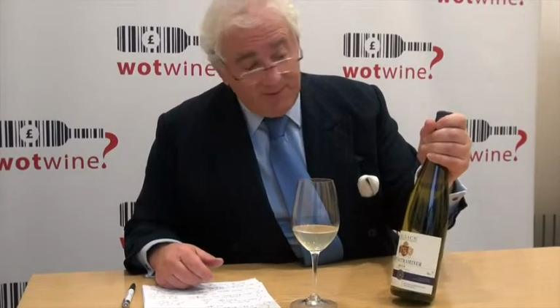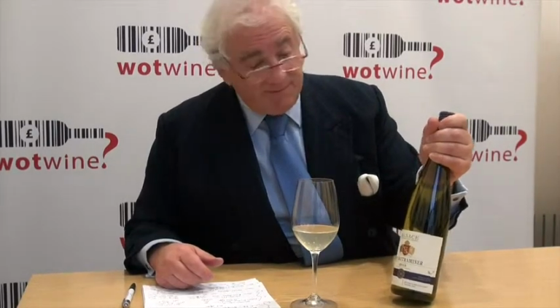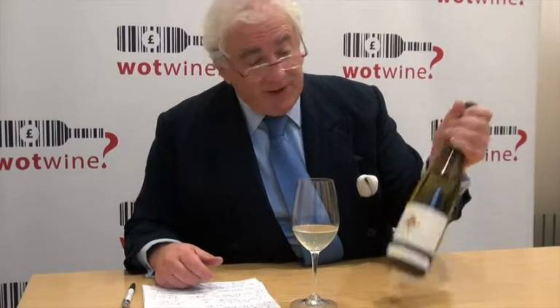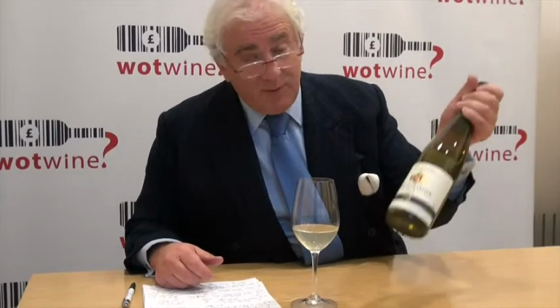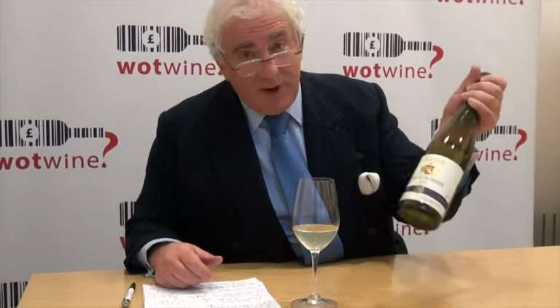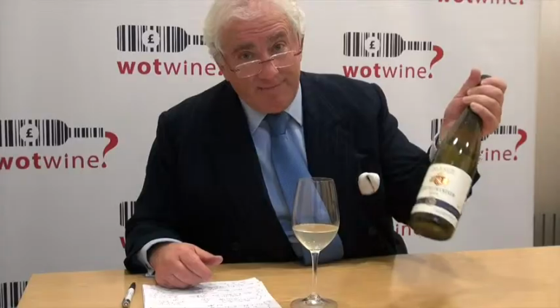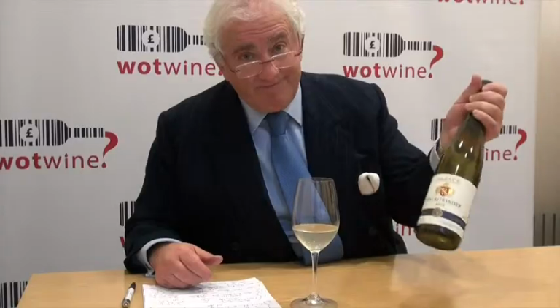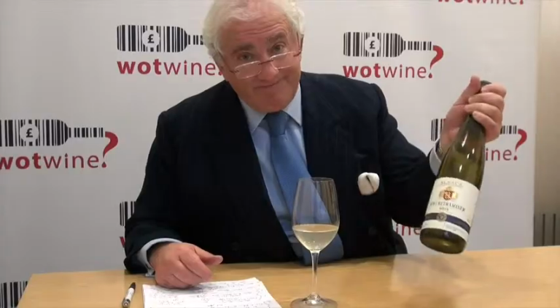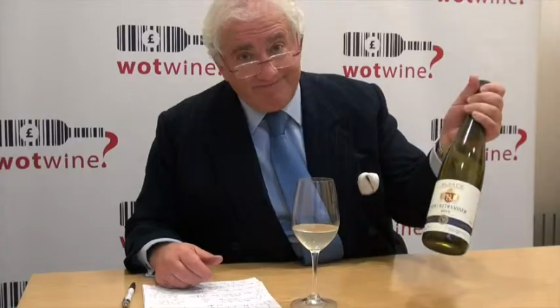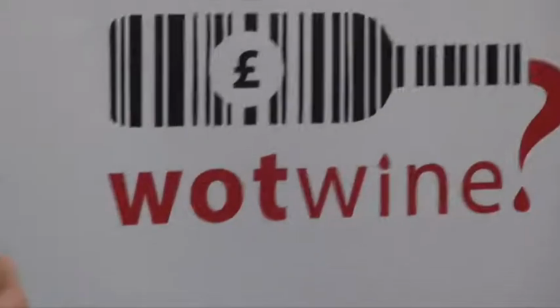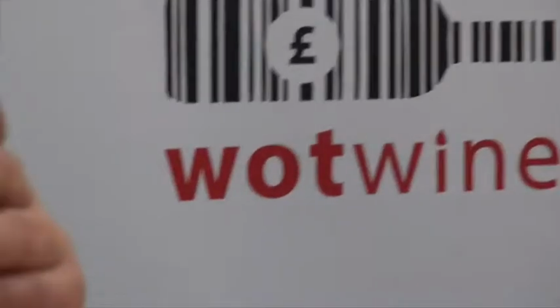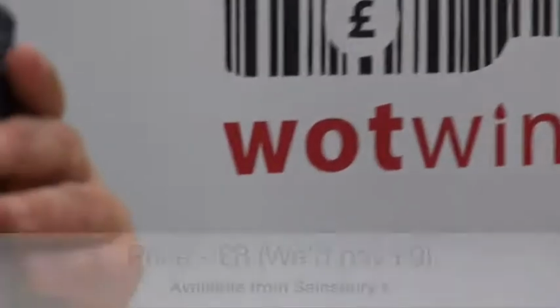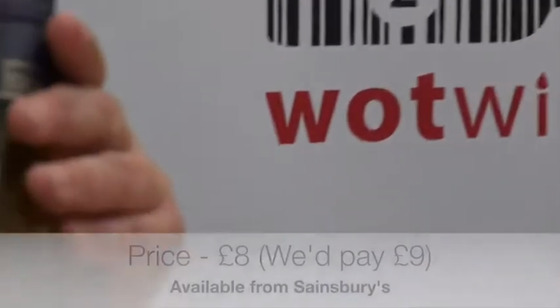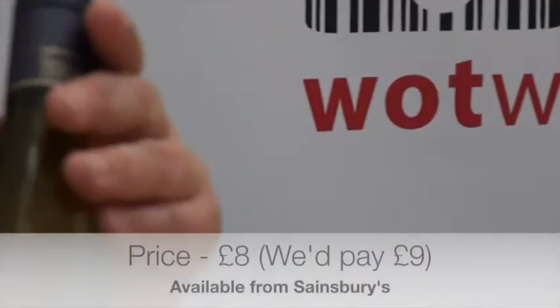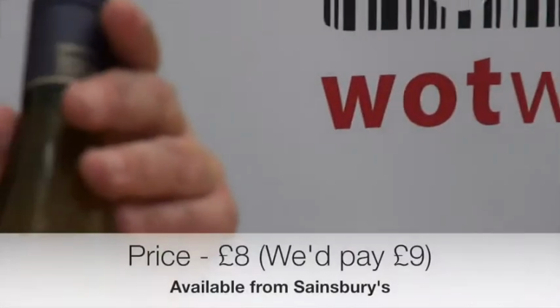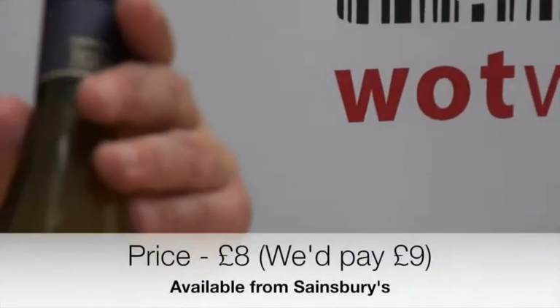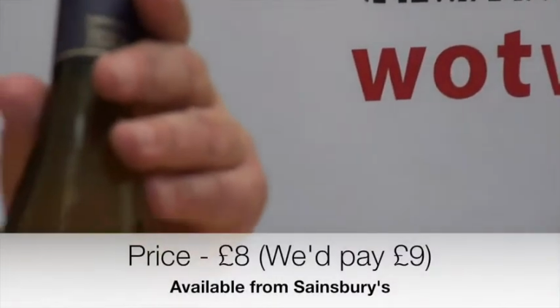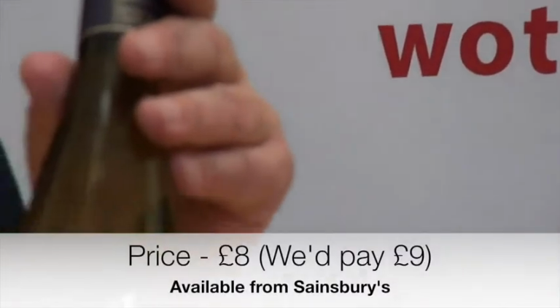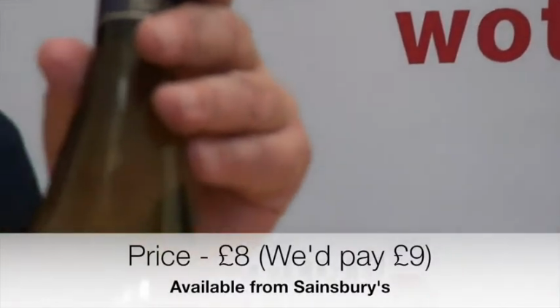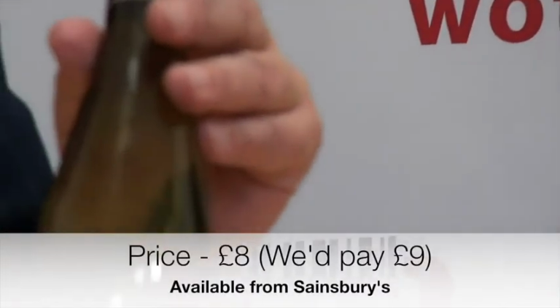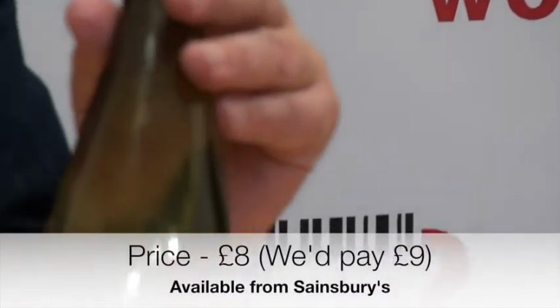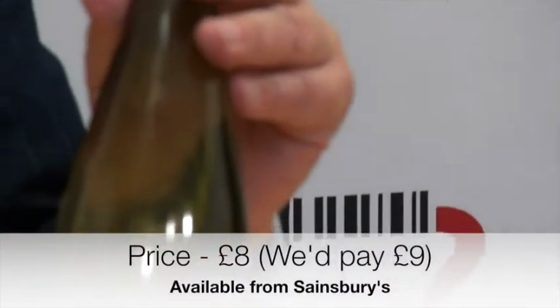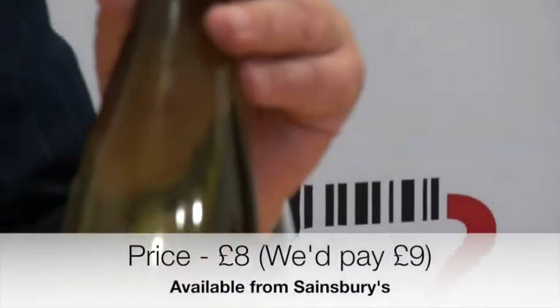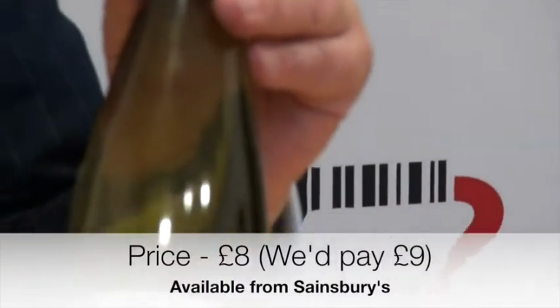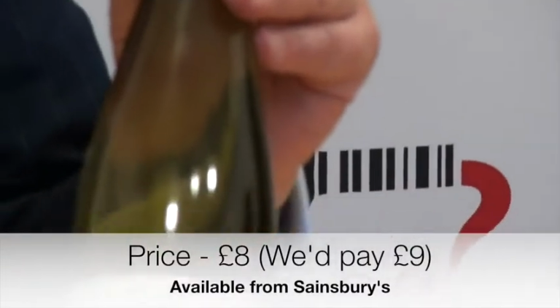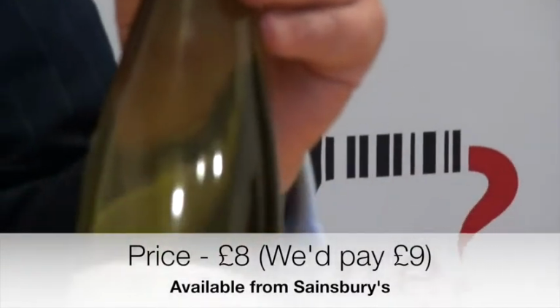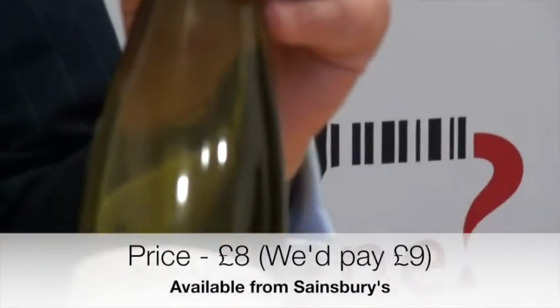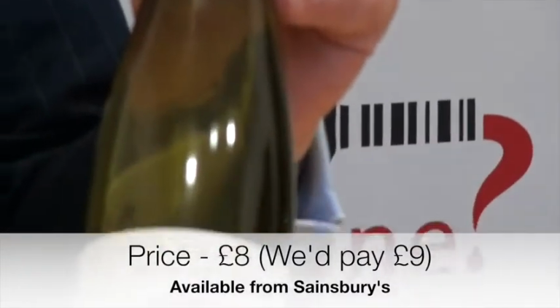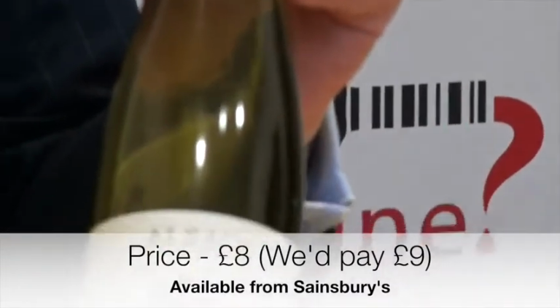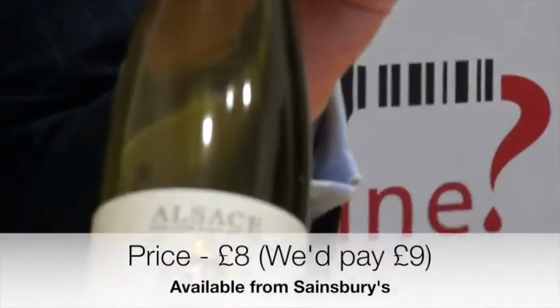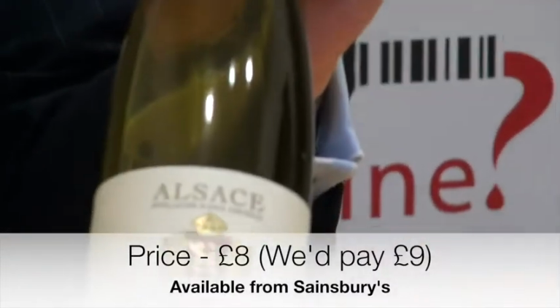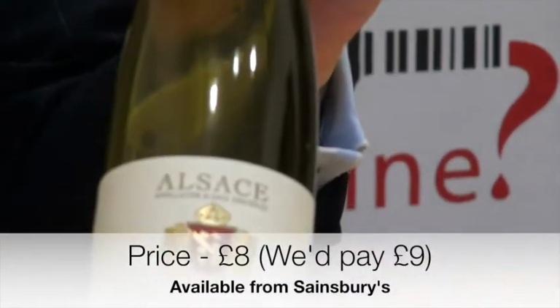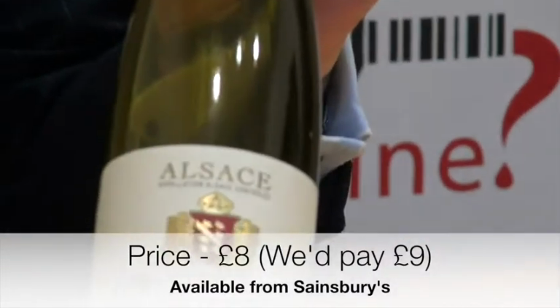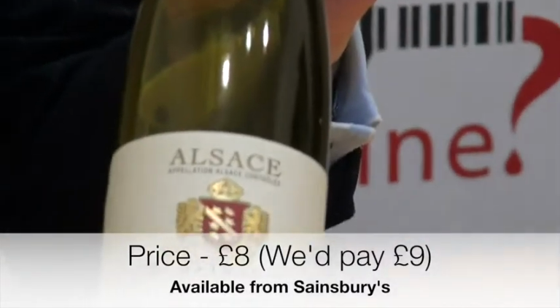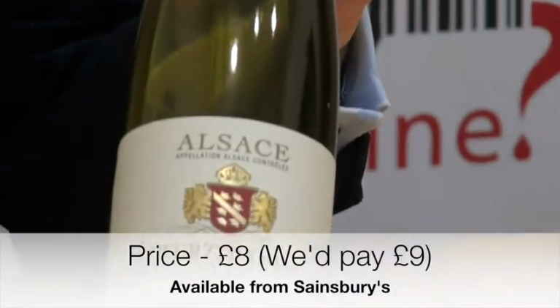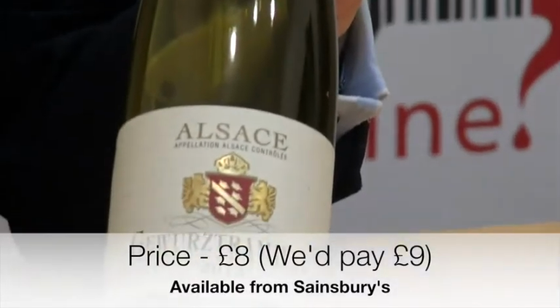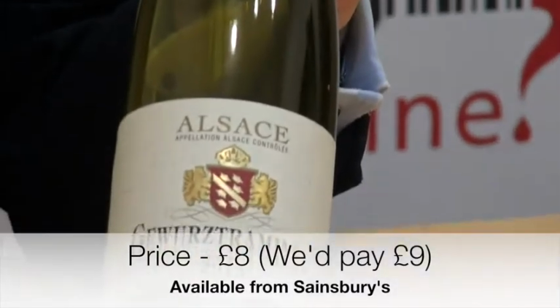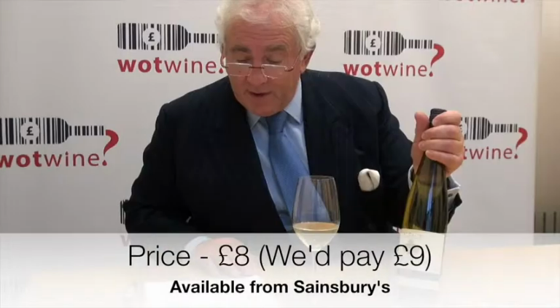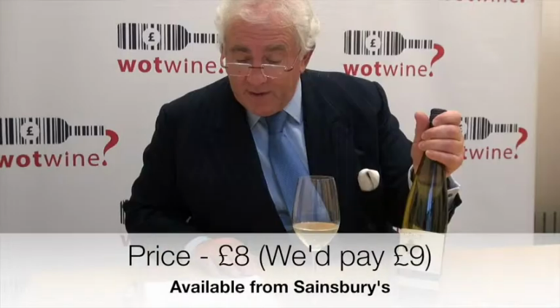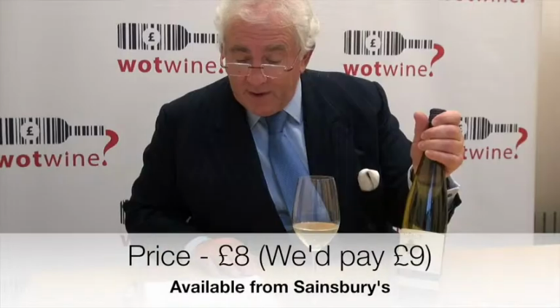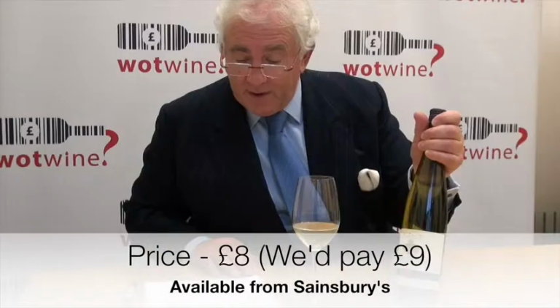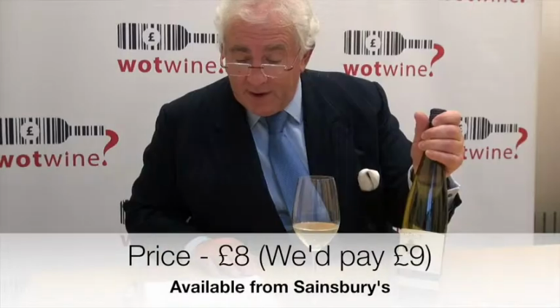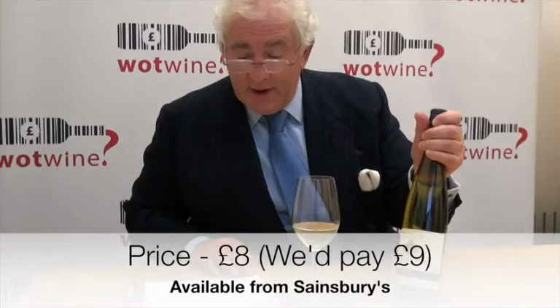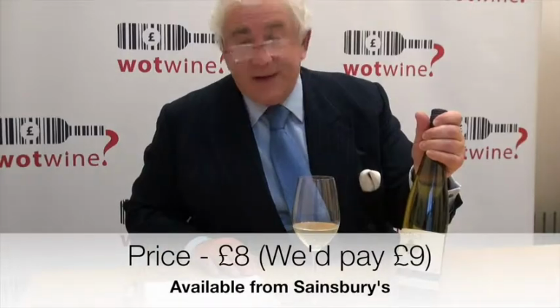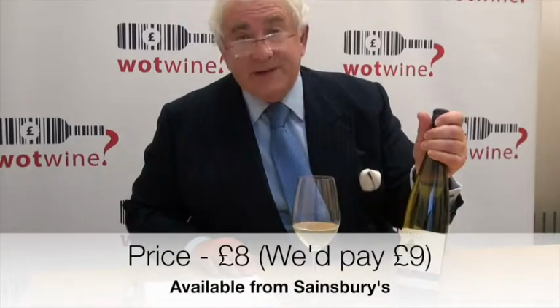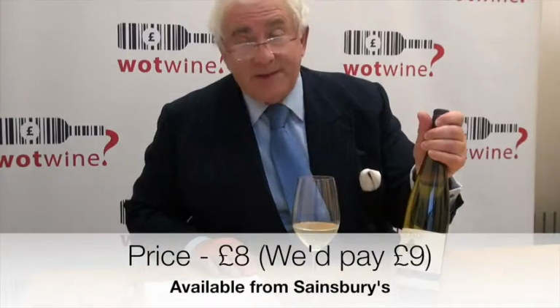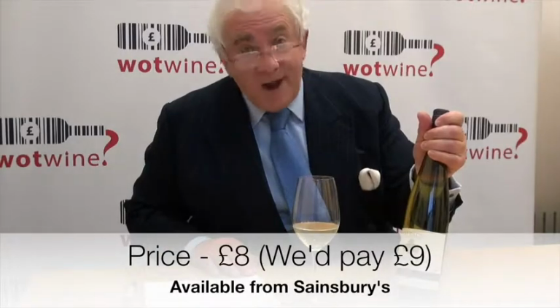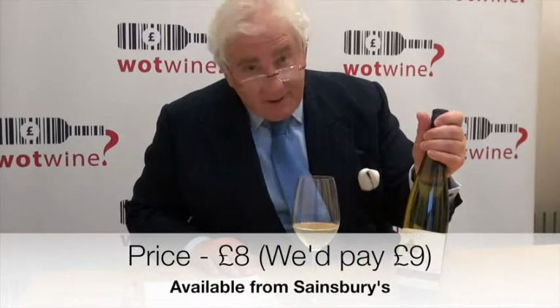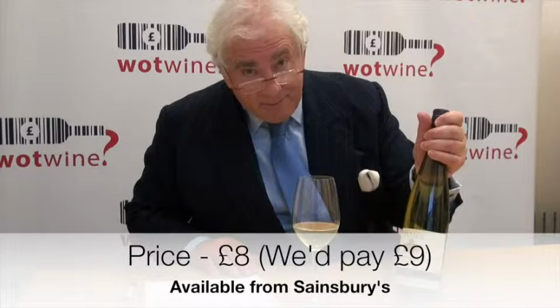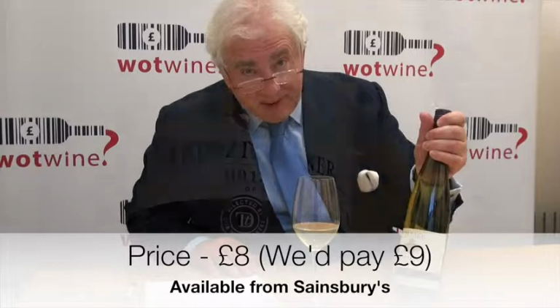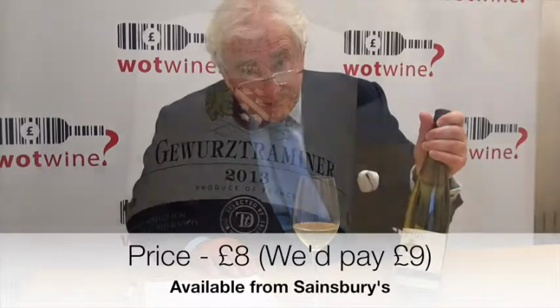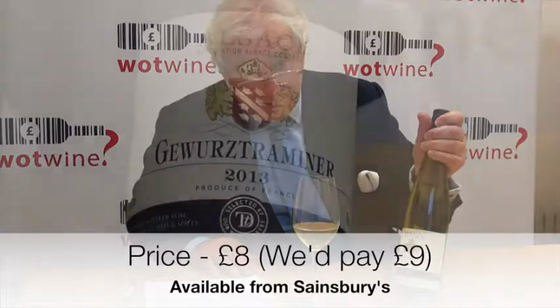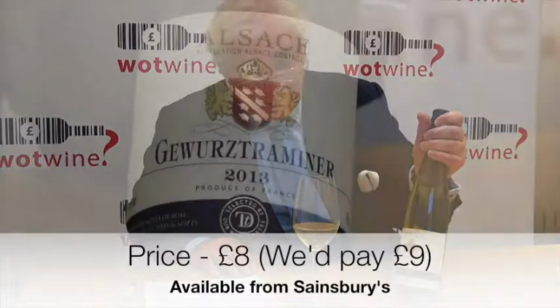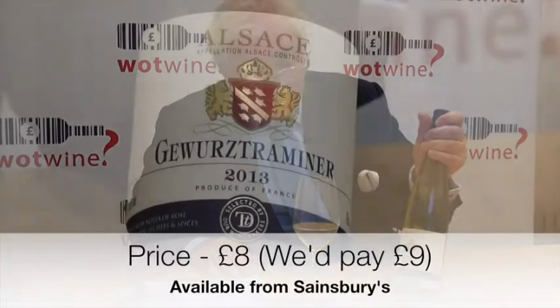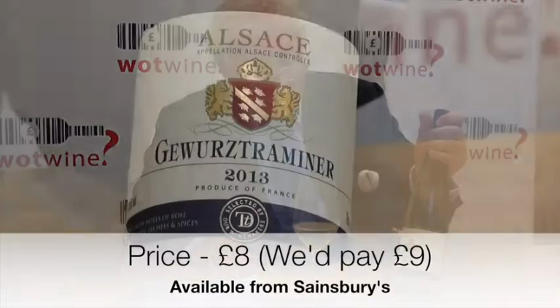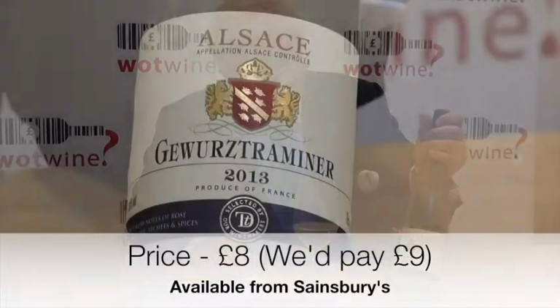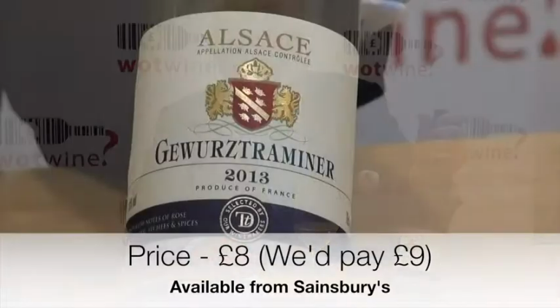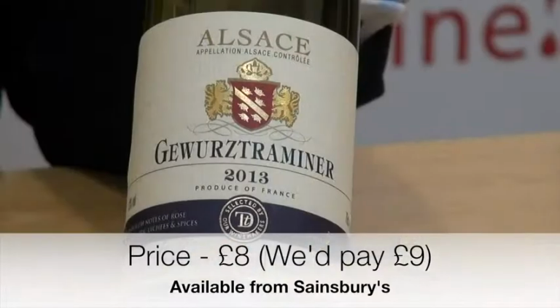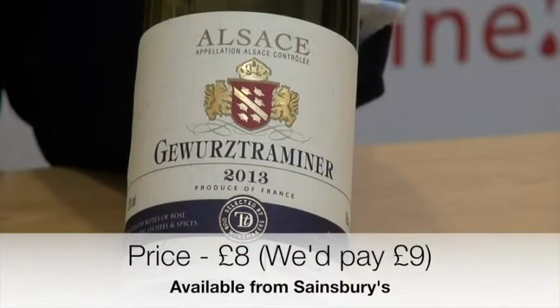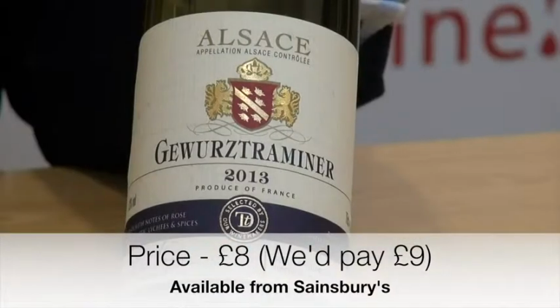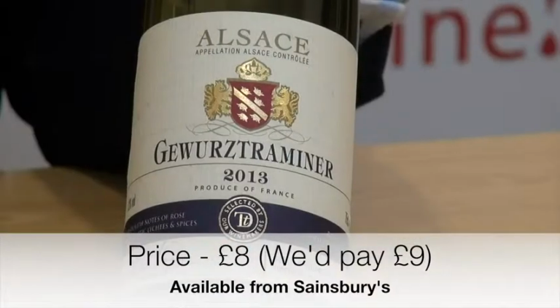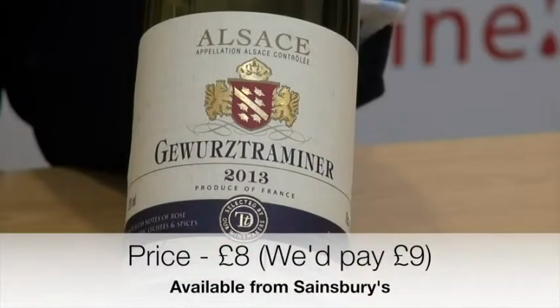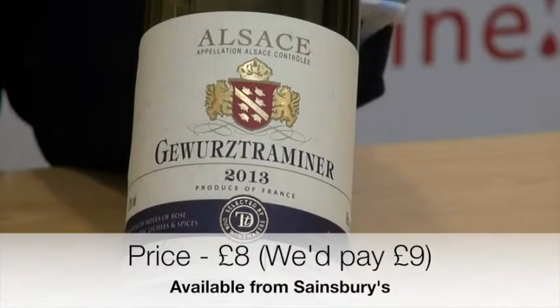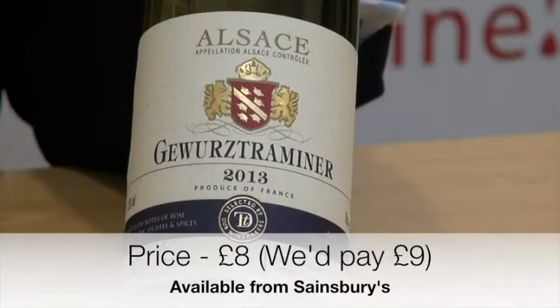Brilliant wine. It's £8 a bottle. We think it's worth at least £9 a bottle. It's jolly good.